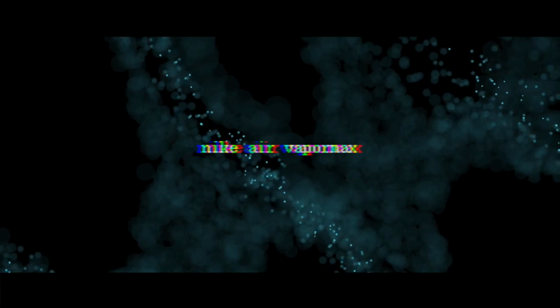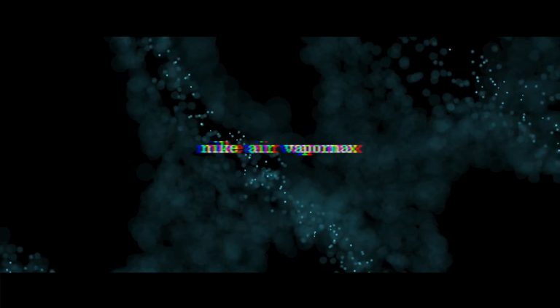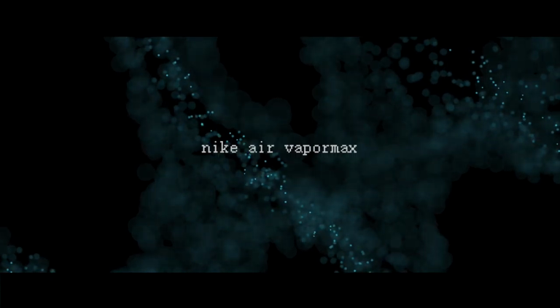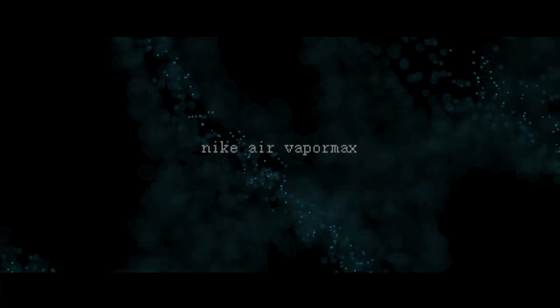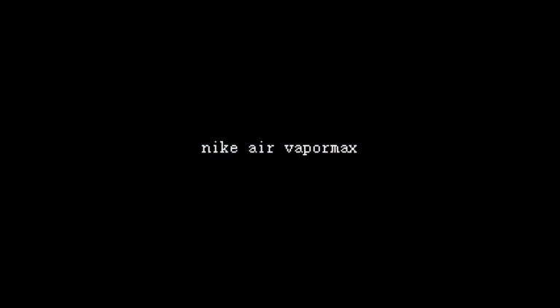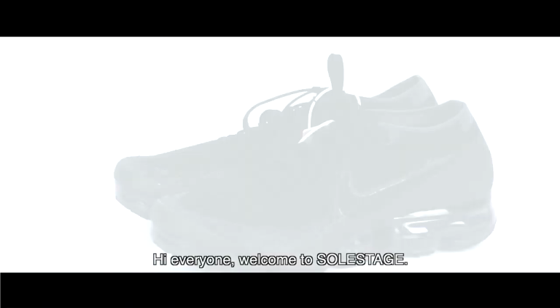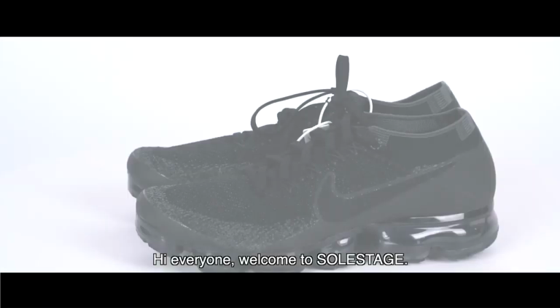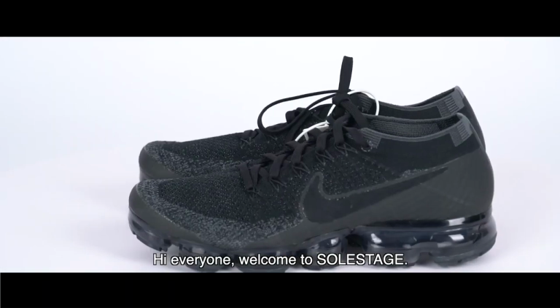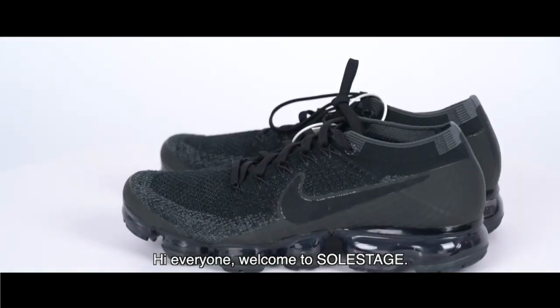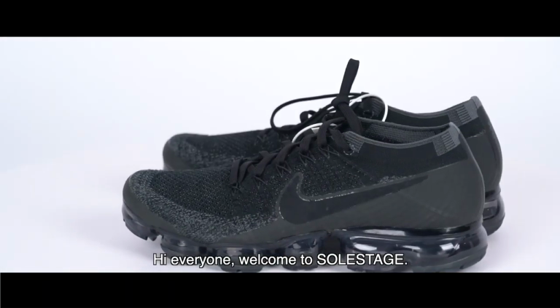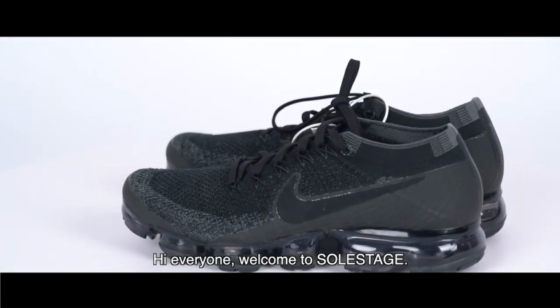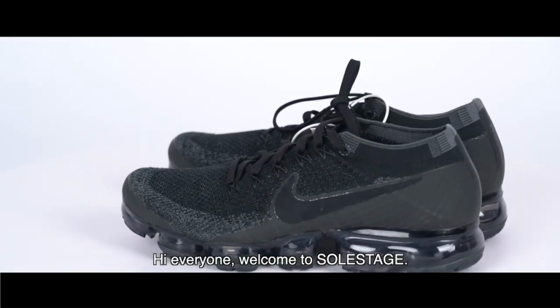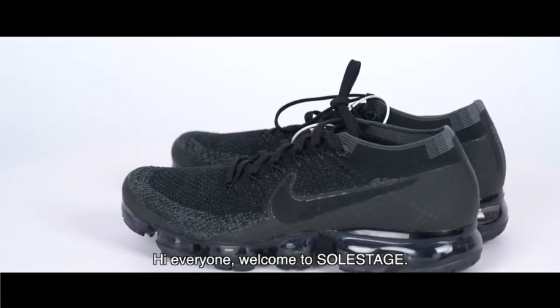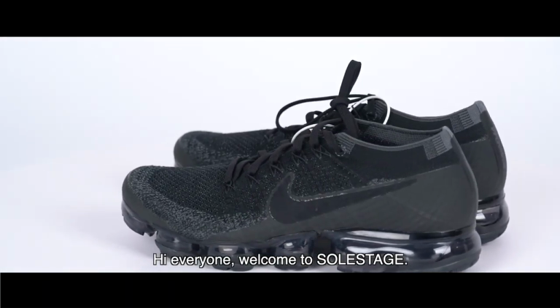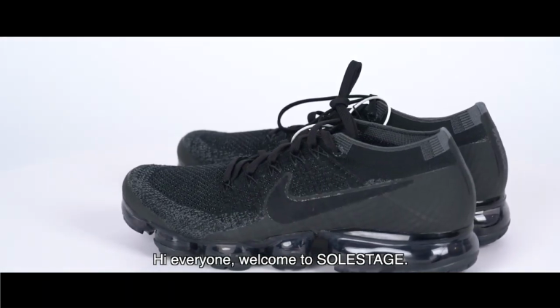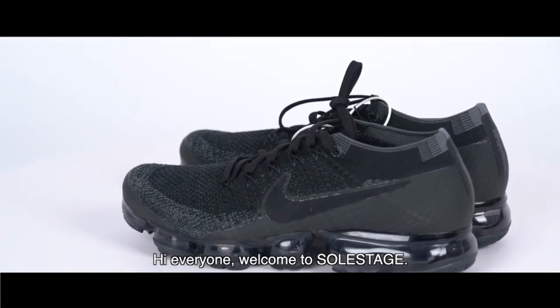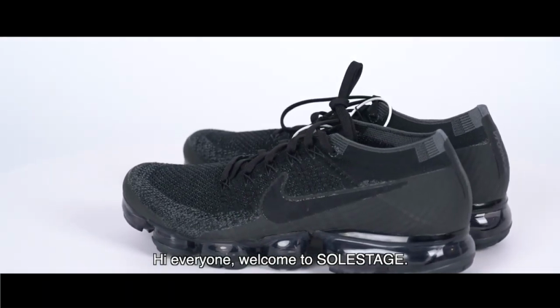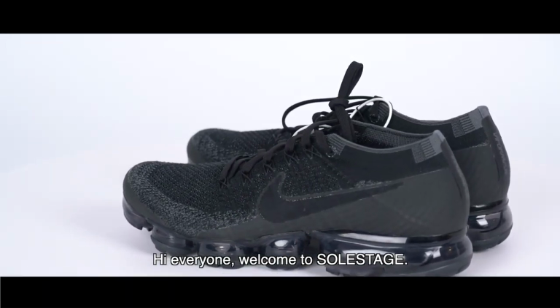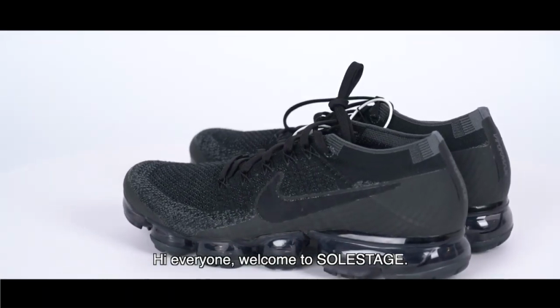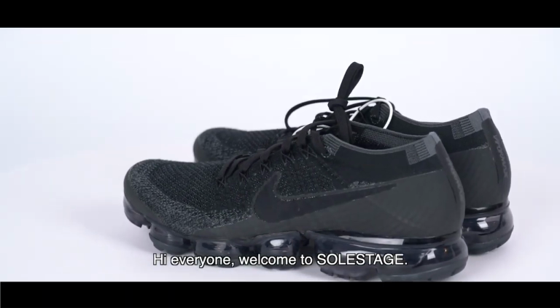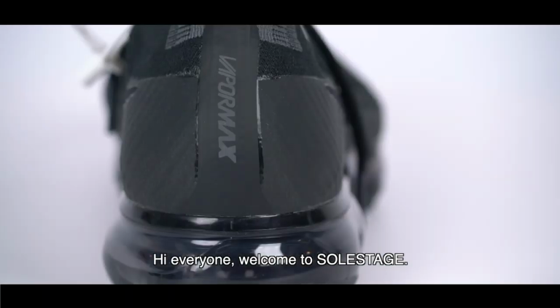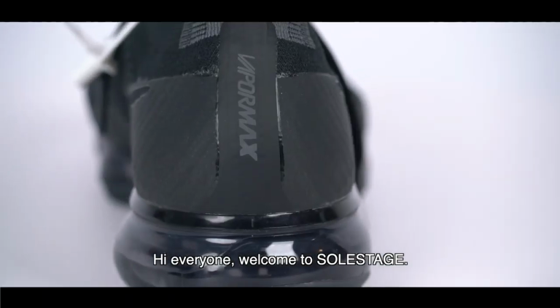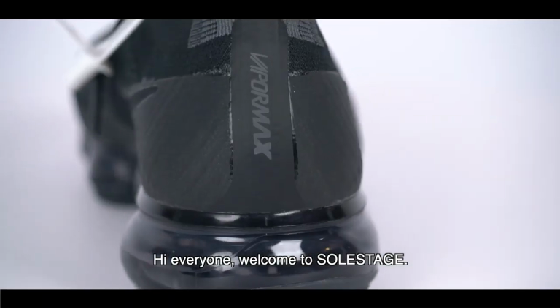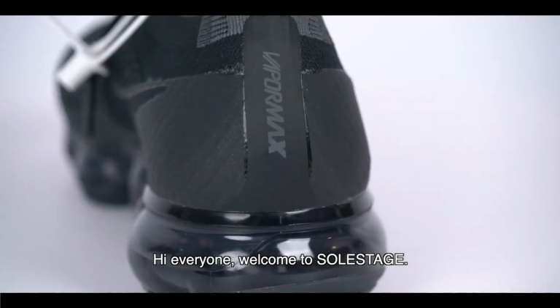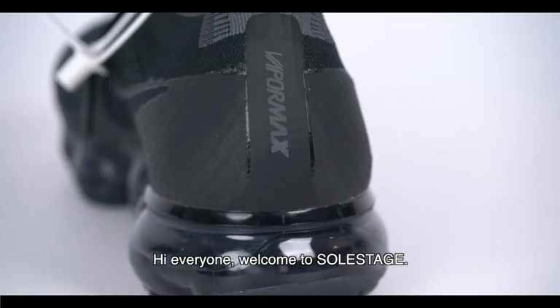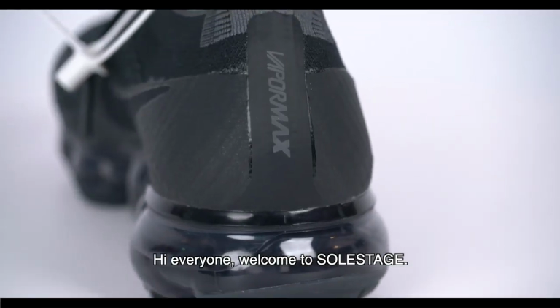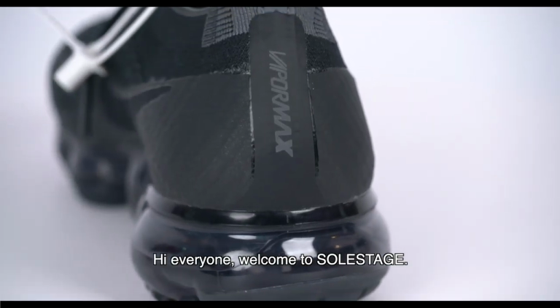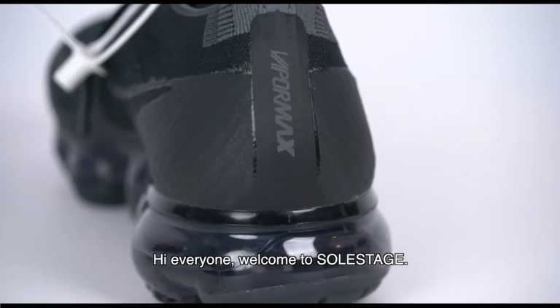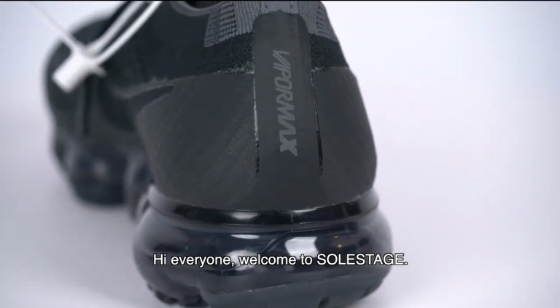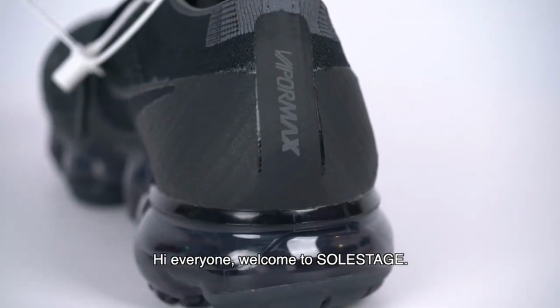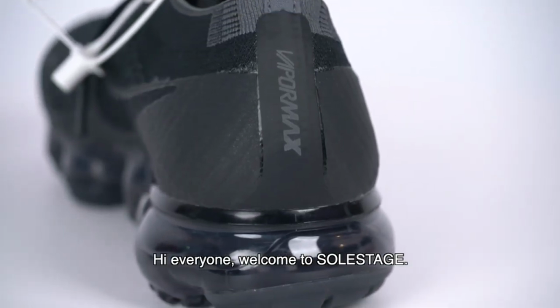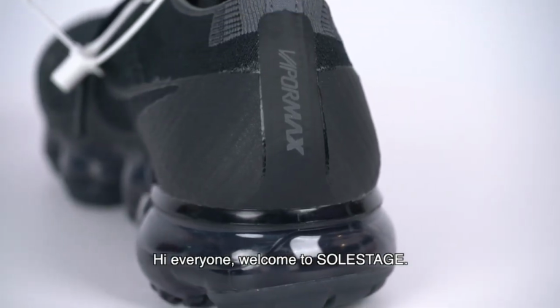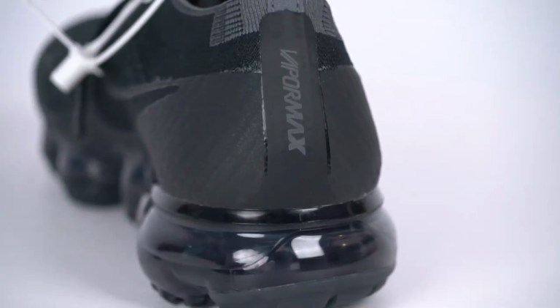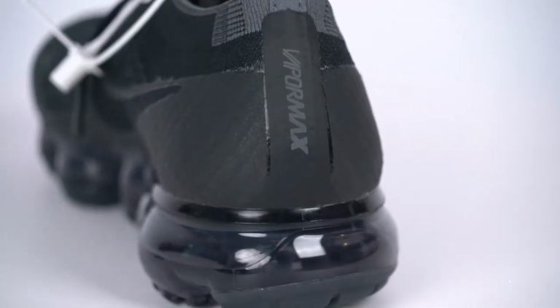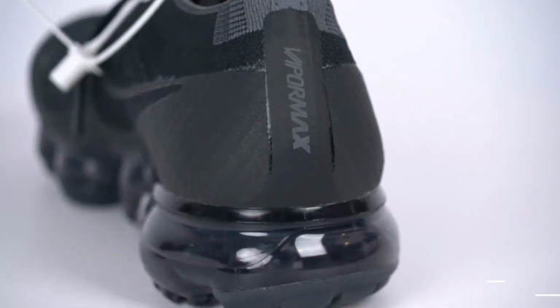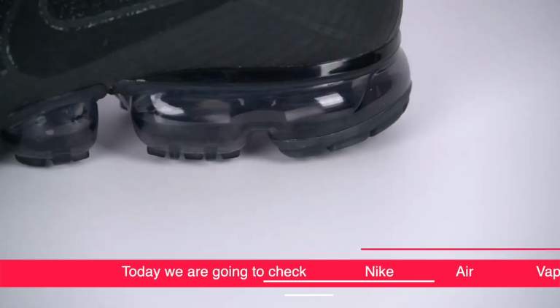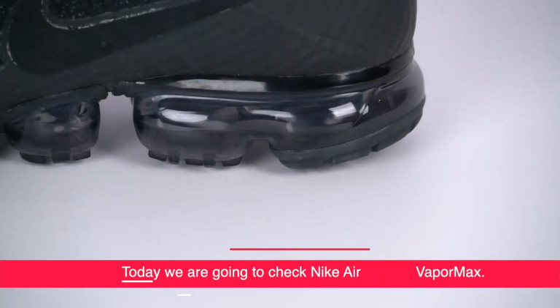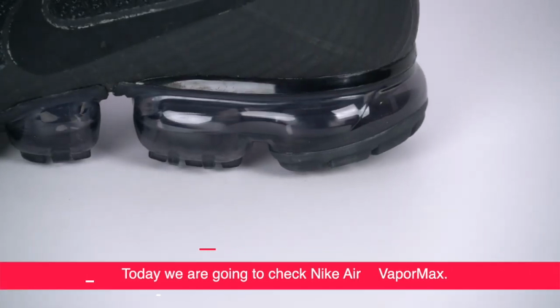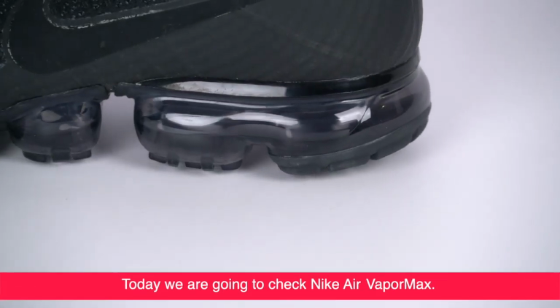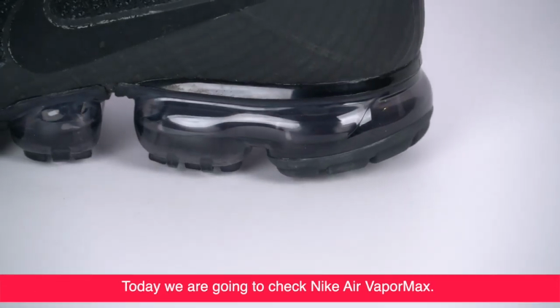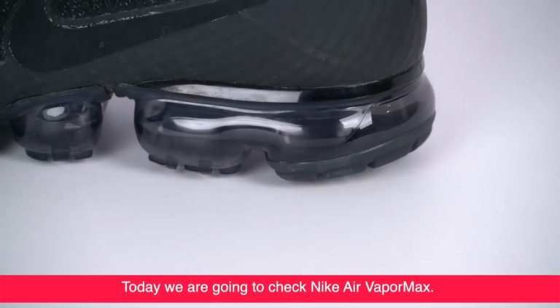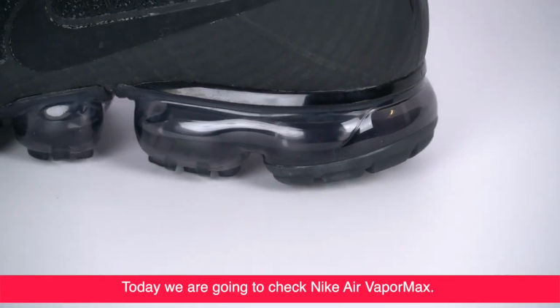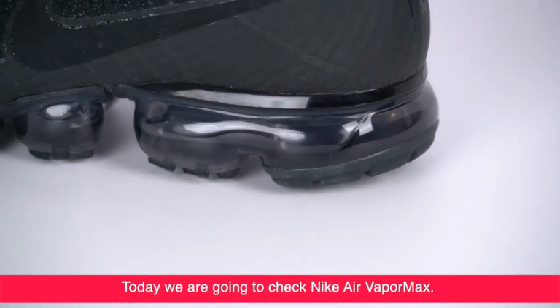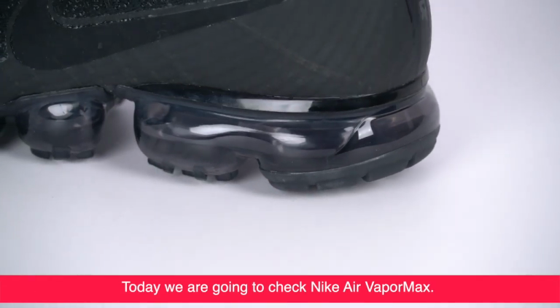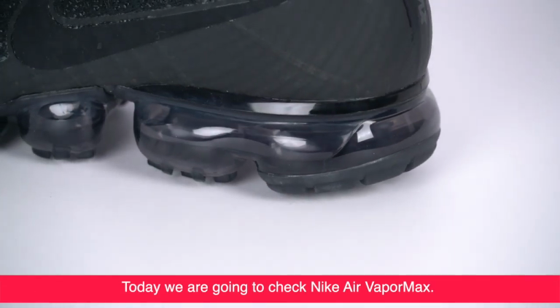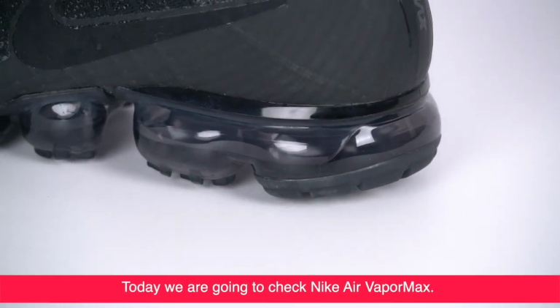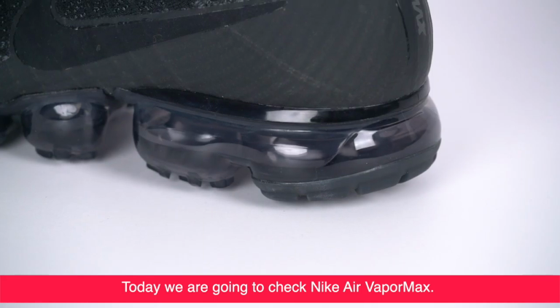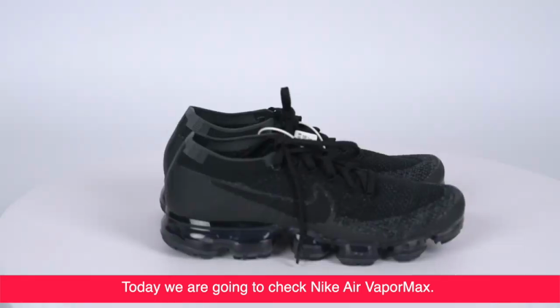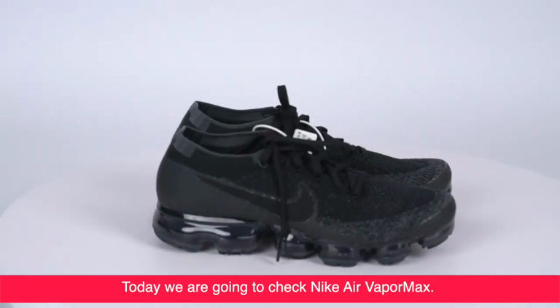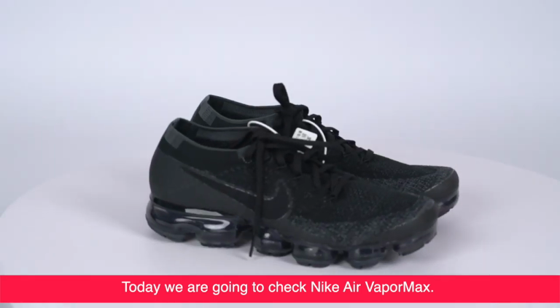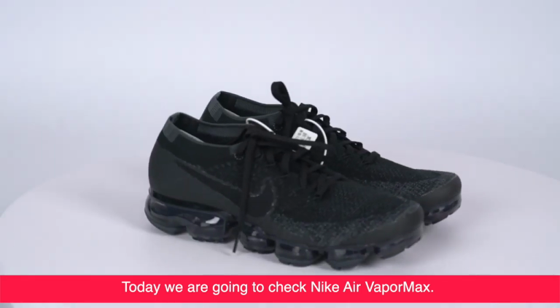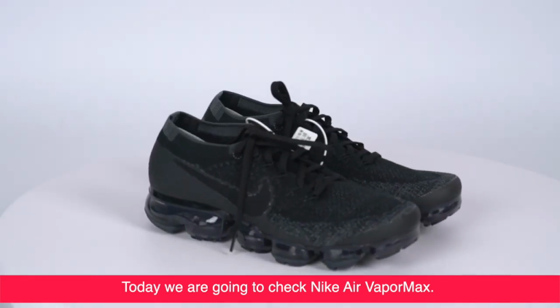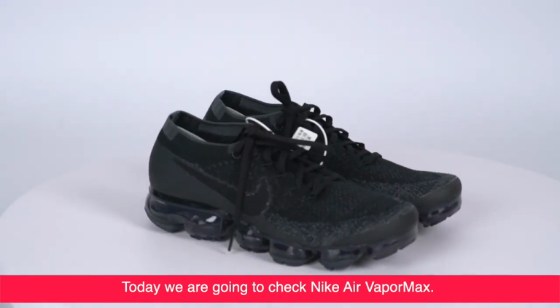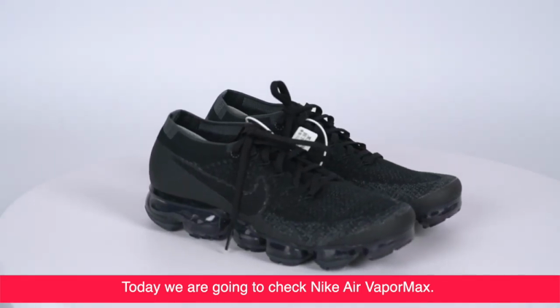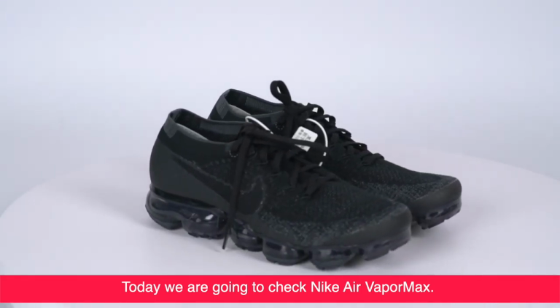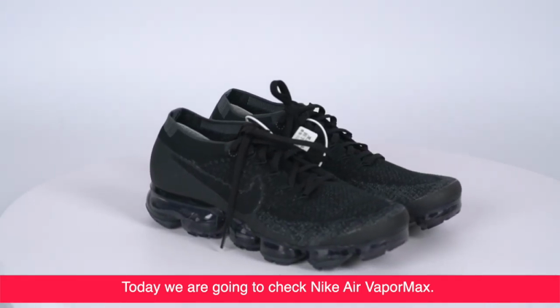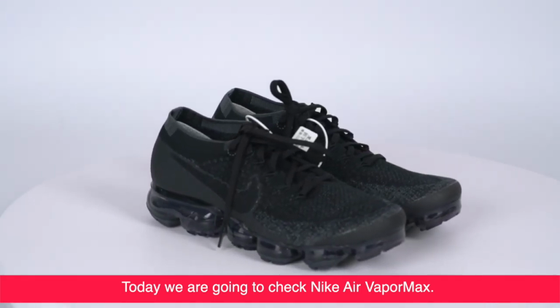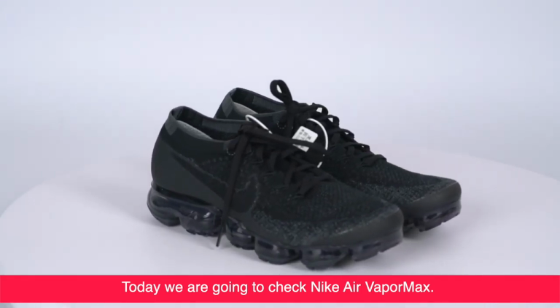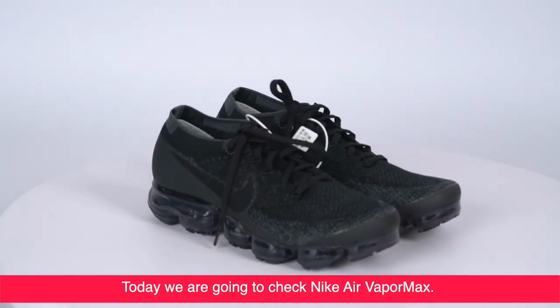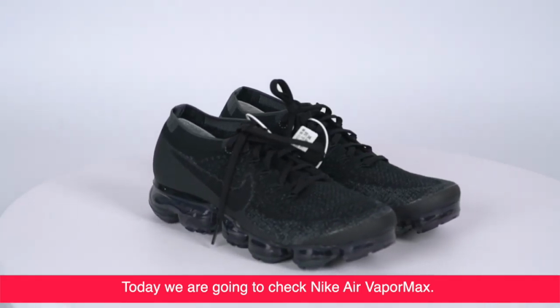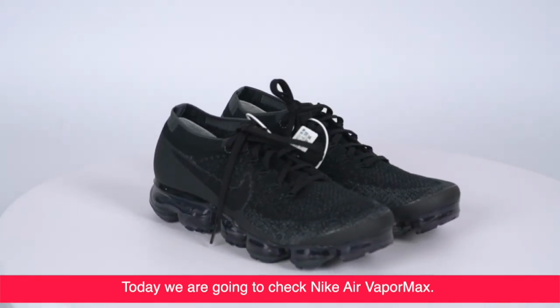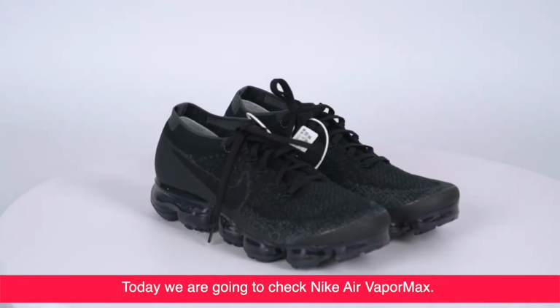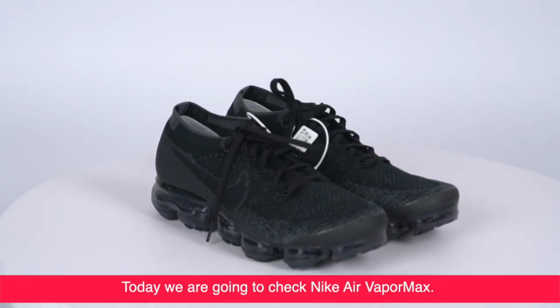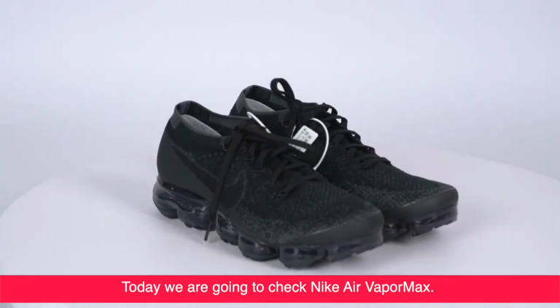Hi everyone, welcome to SoulStage. Today we are going to check a Nike Air Vapor Max.